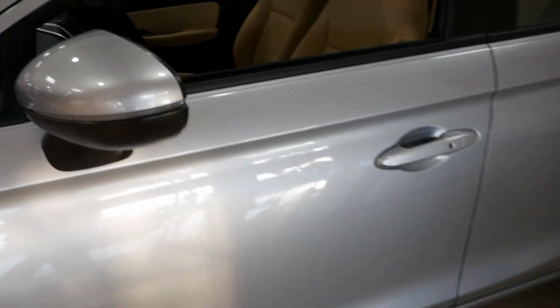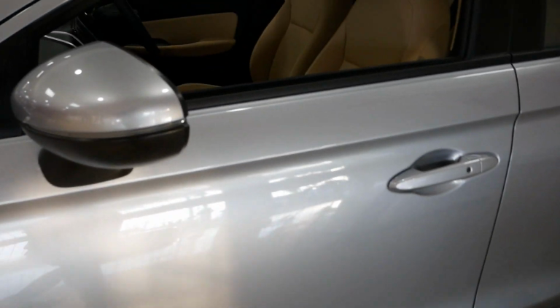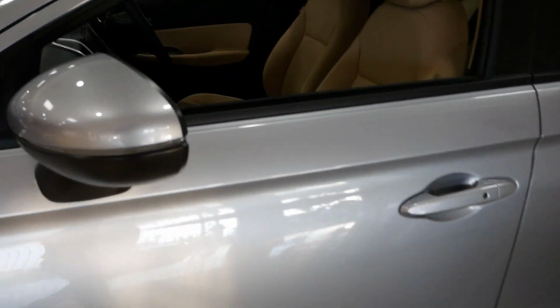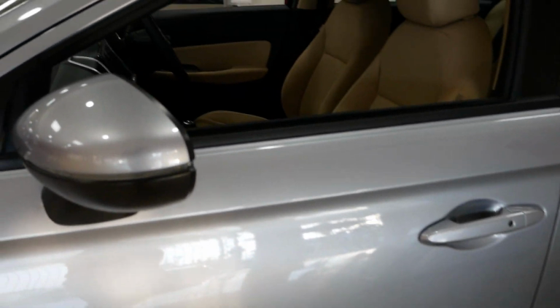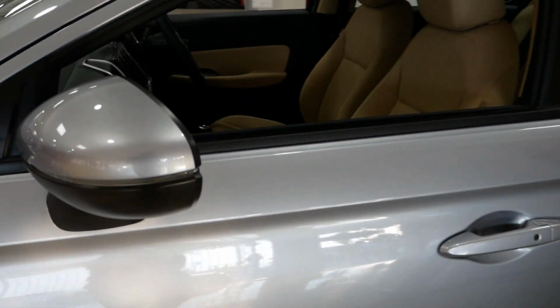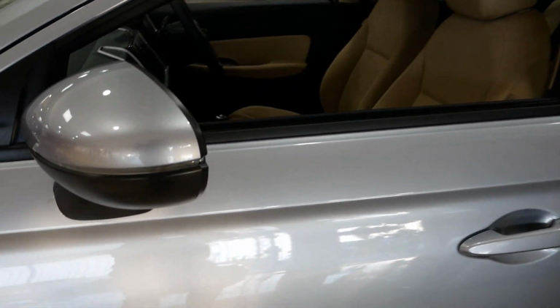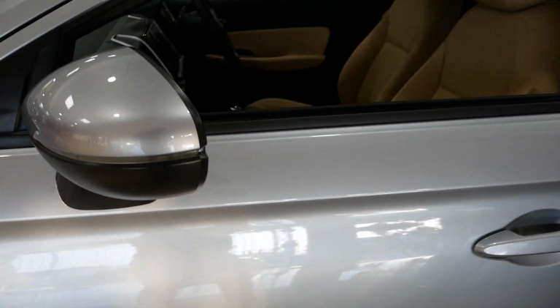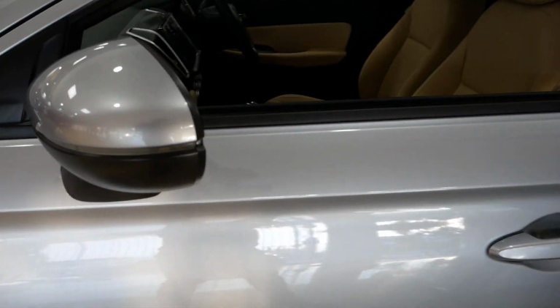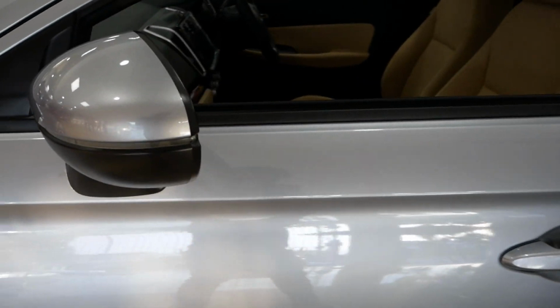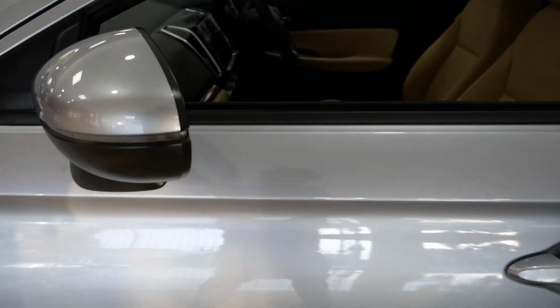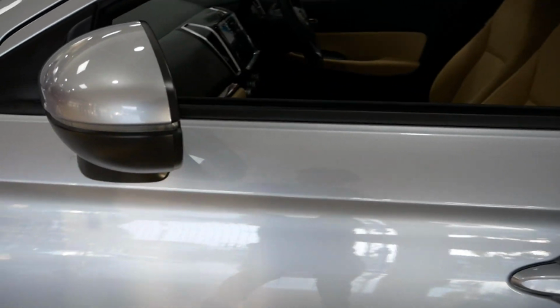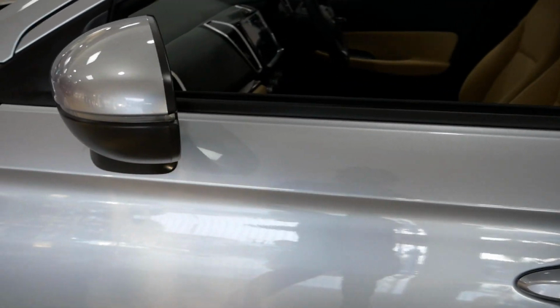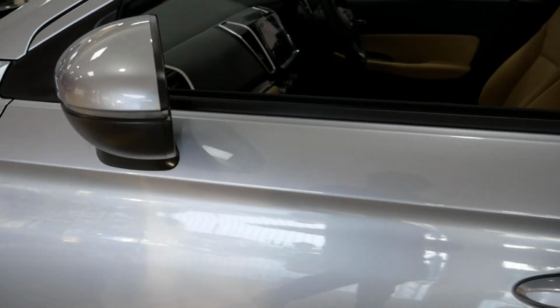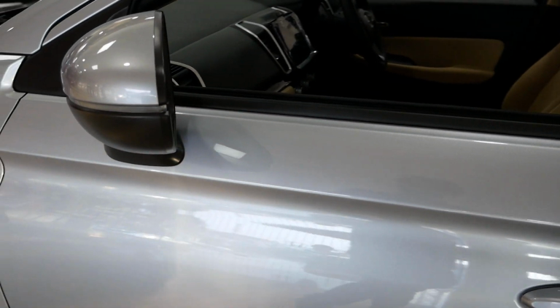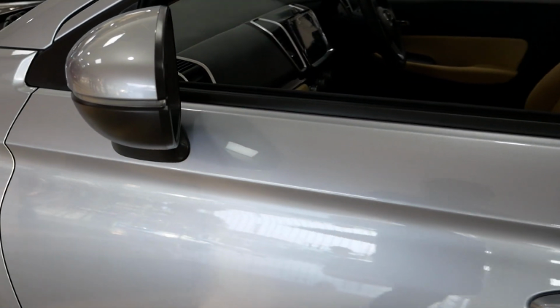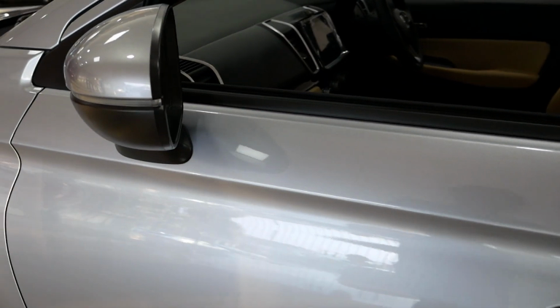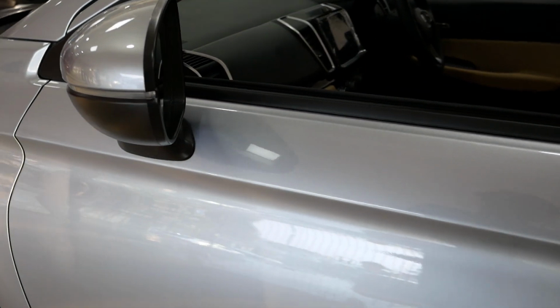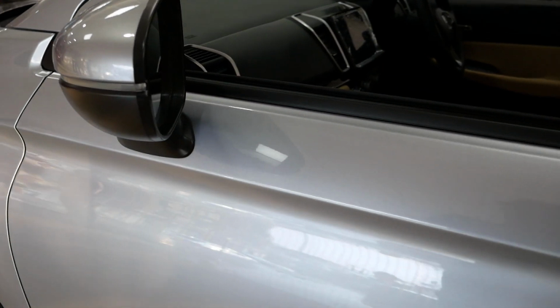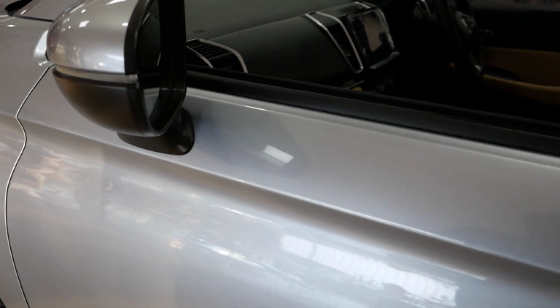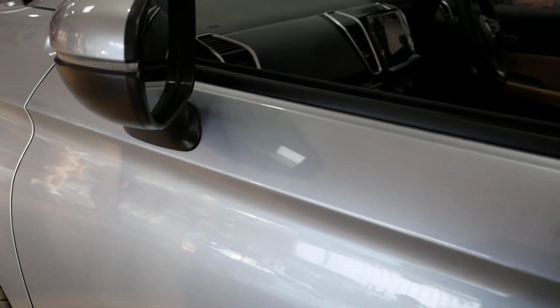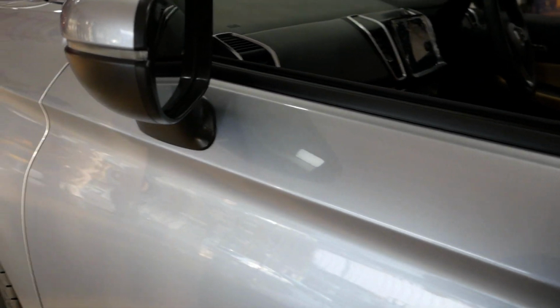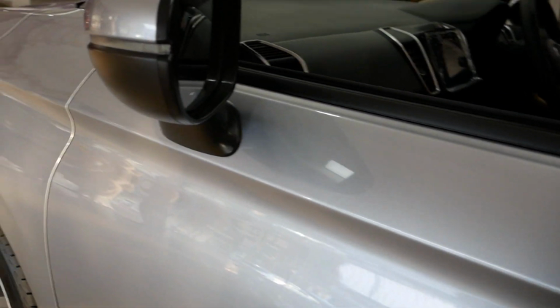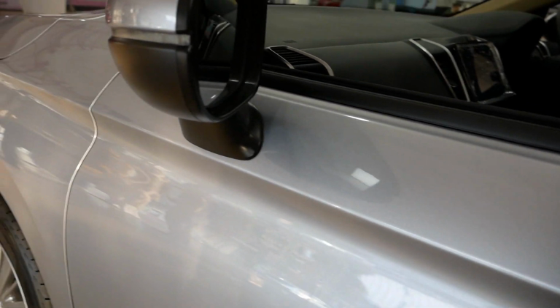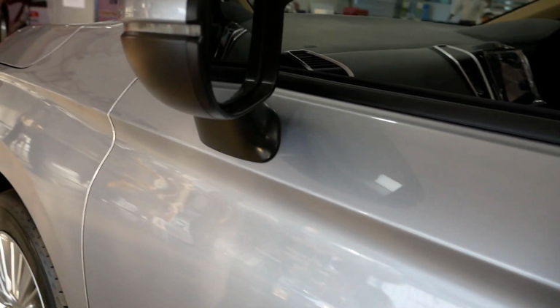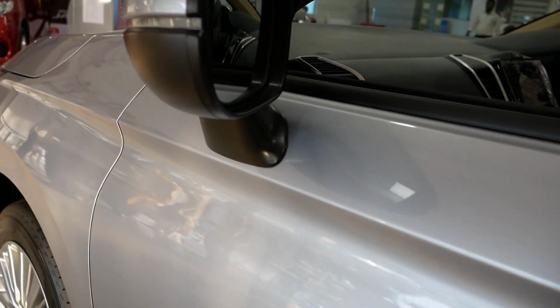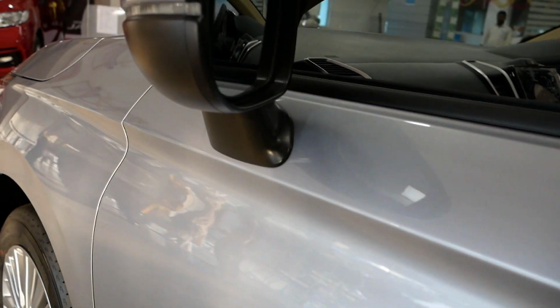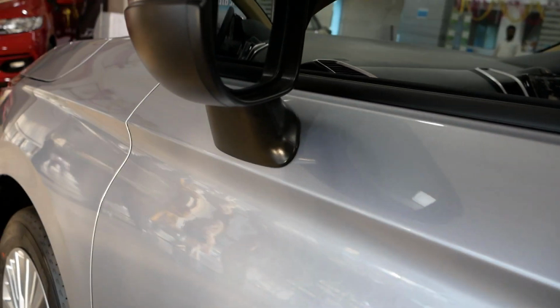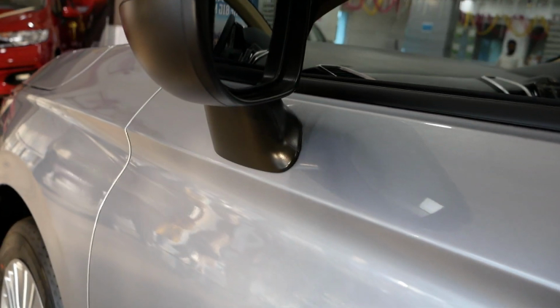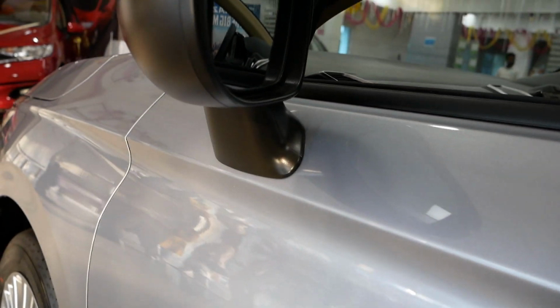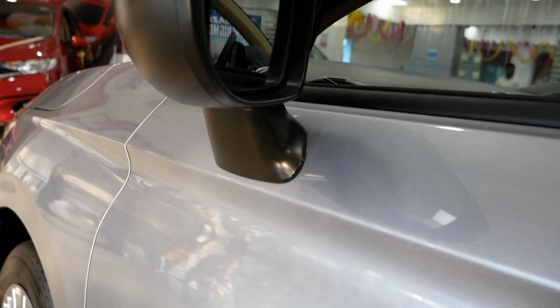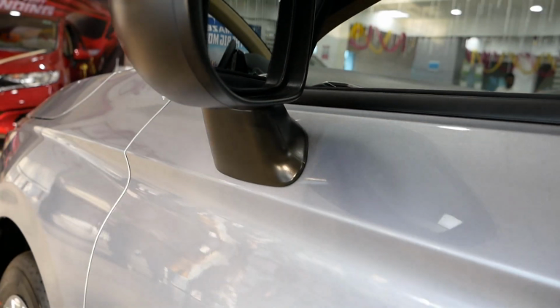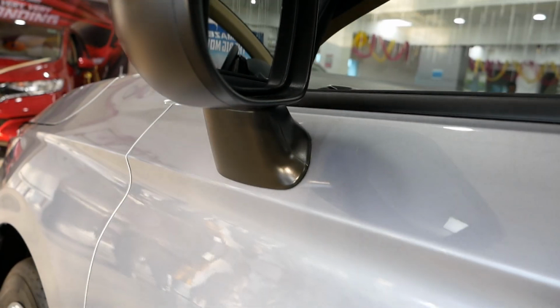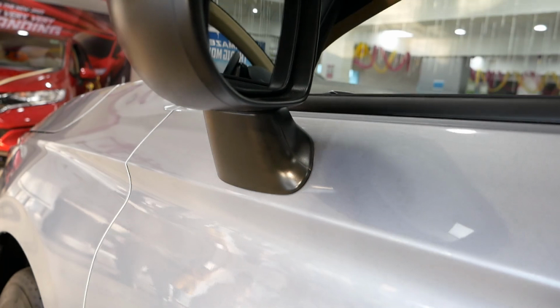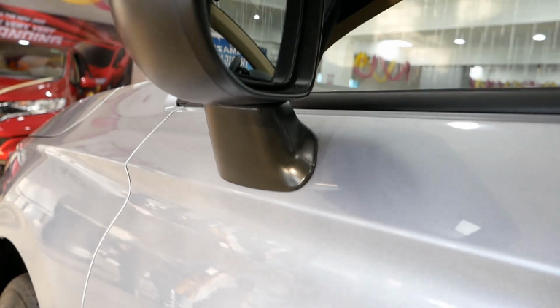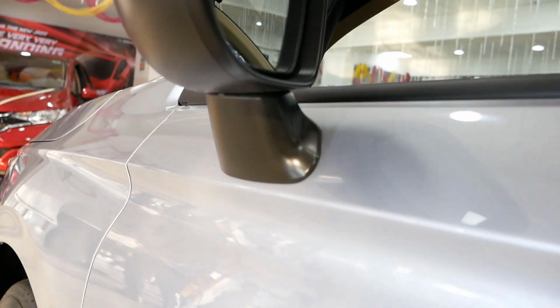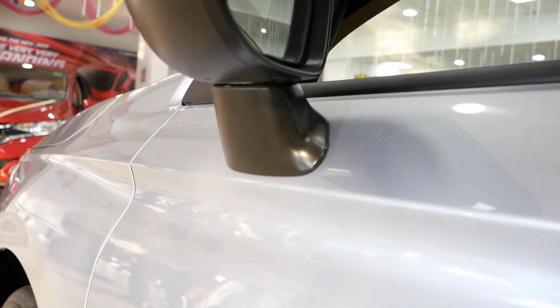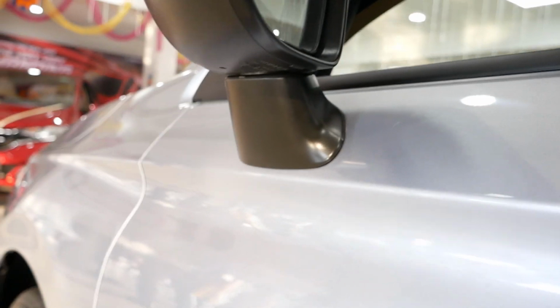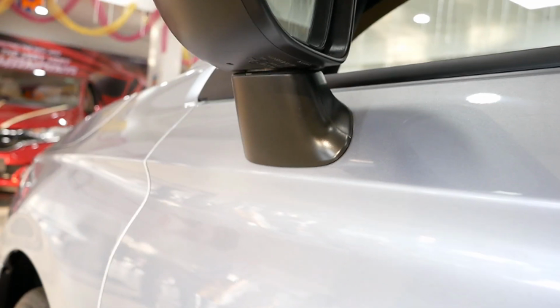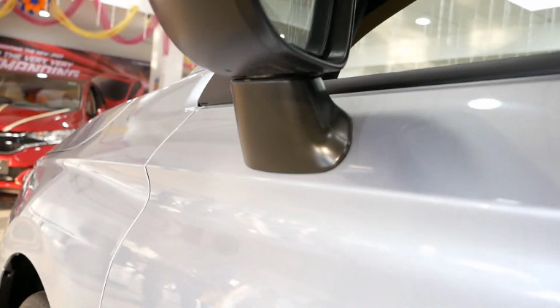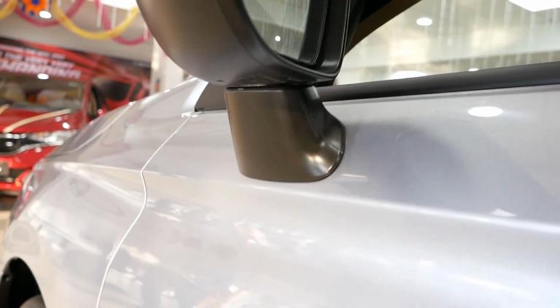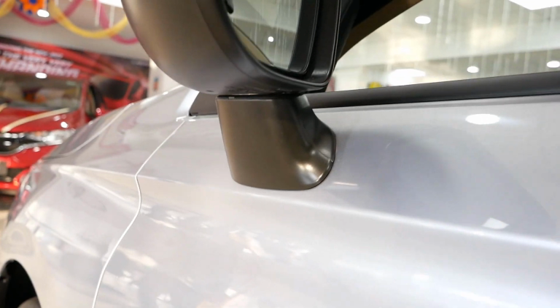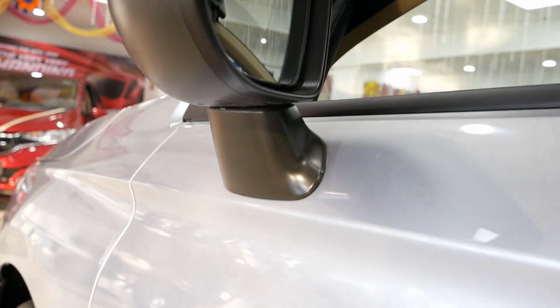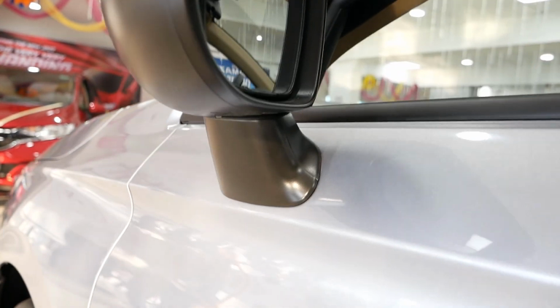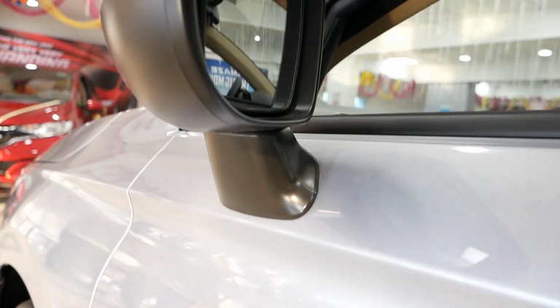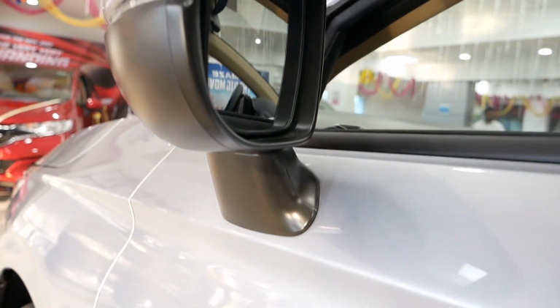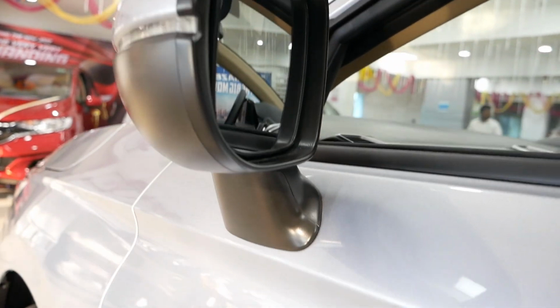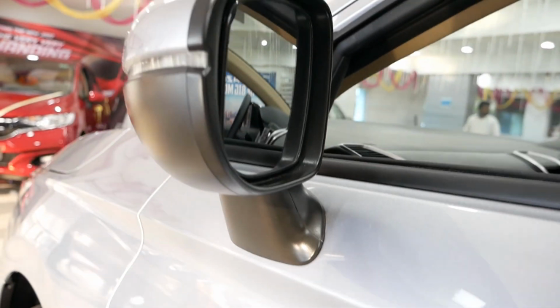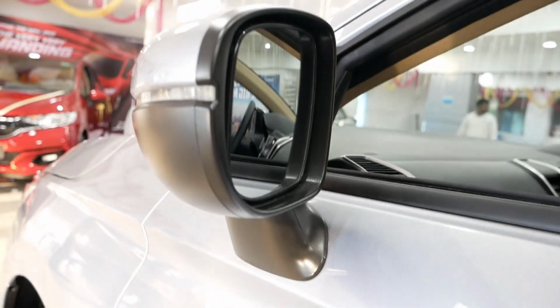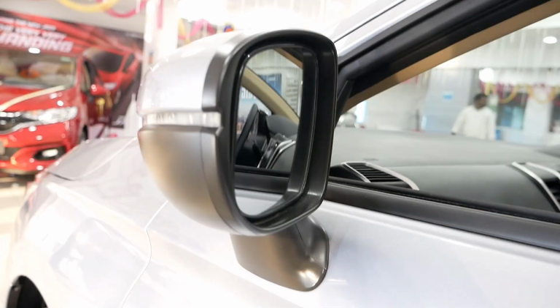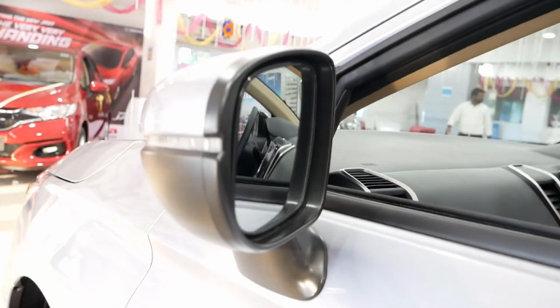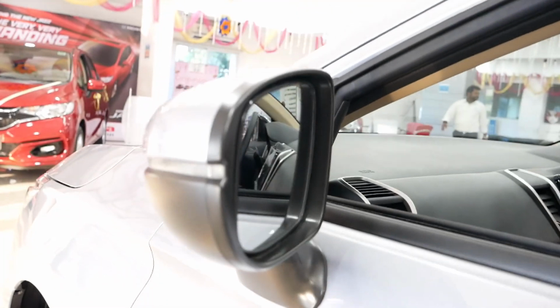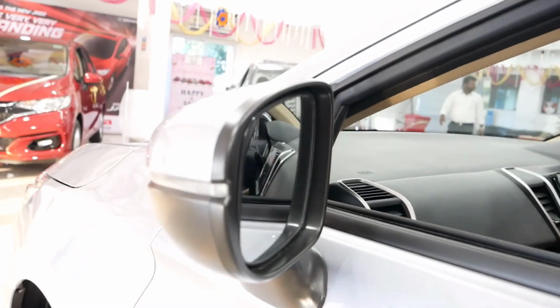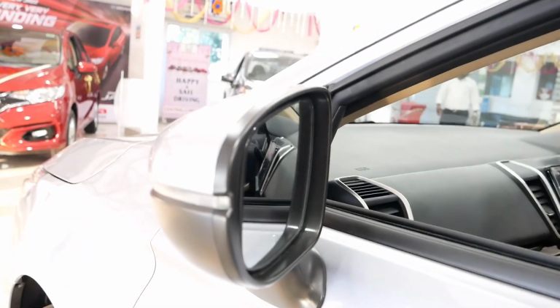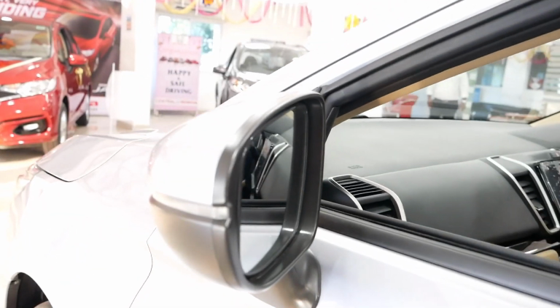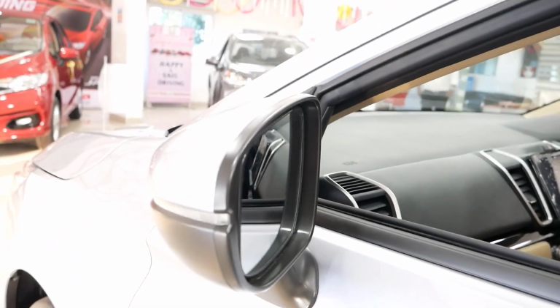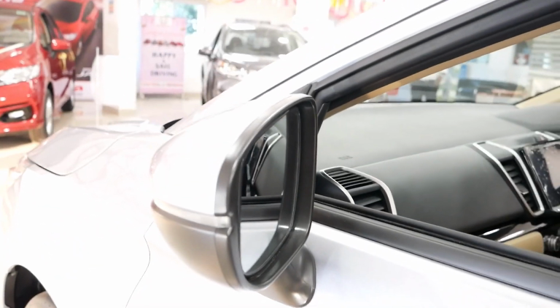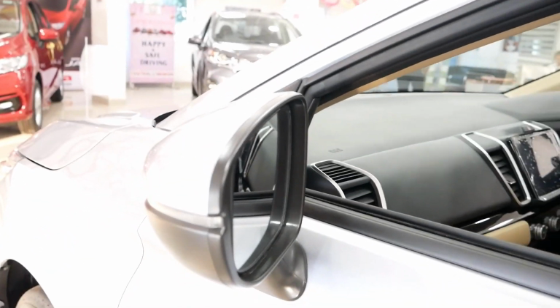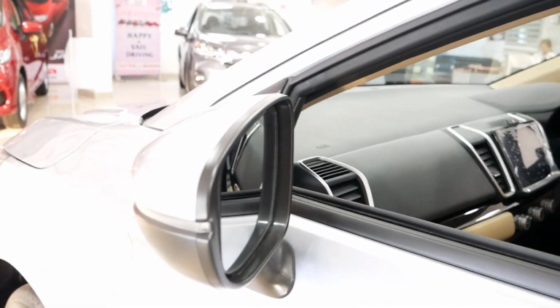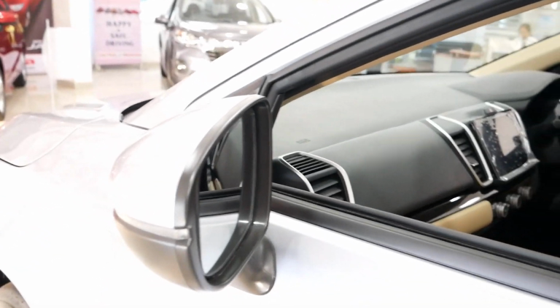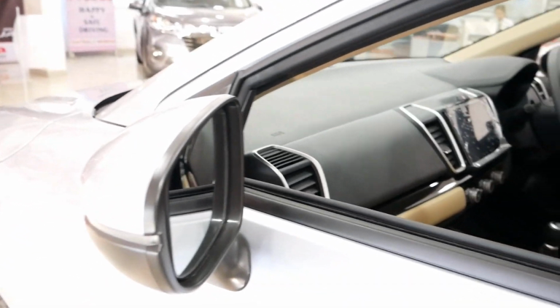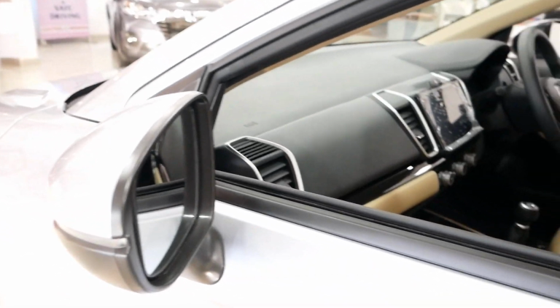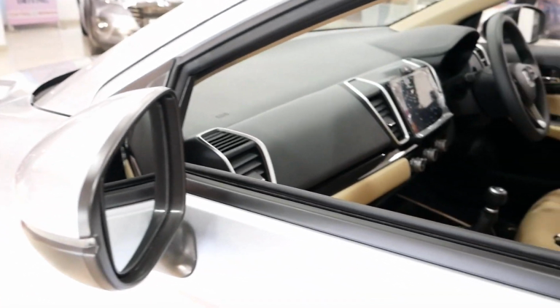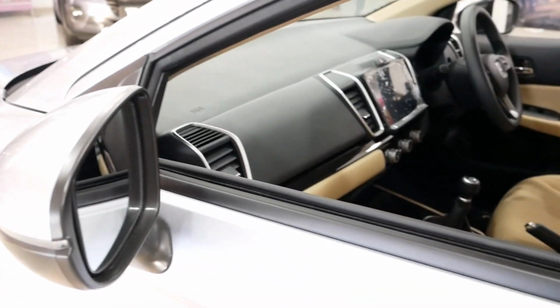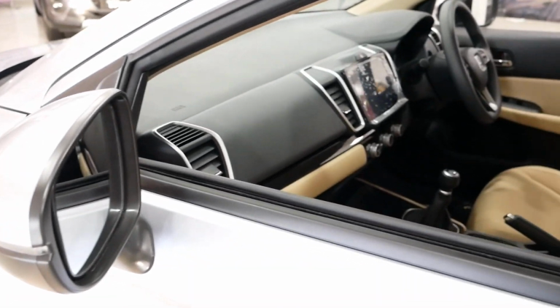The wing mirrors are auto-foldable and electronically adjustable. On the top variant, there is a lane watch assist camera on the passenger side.